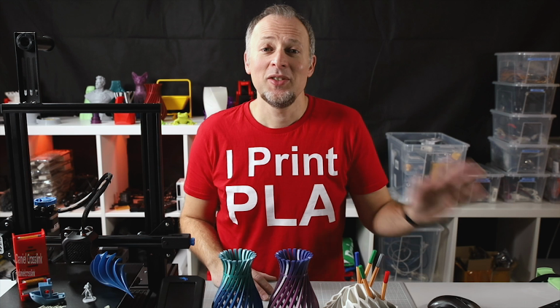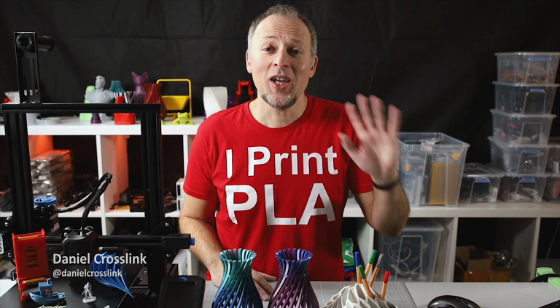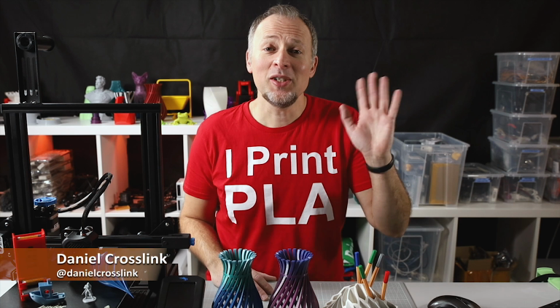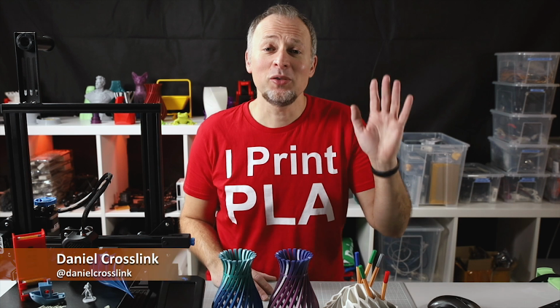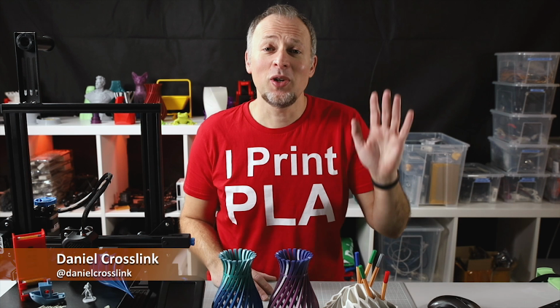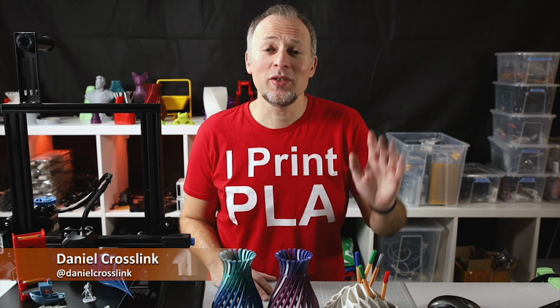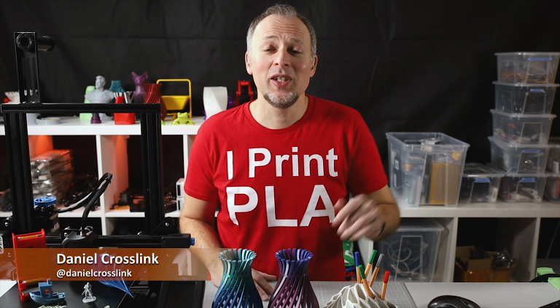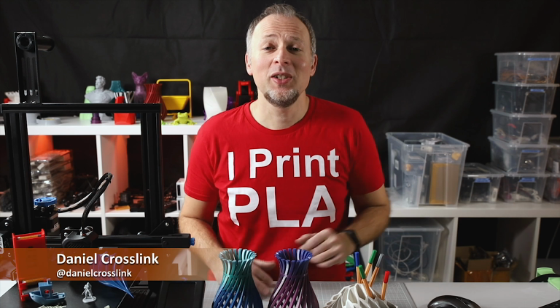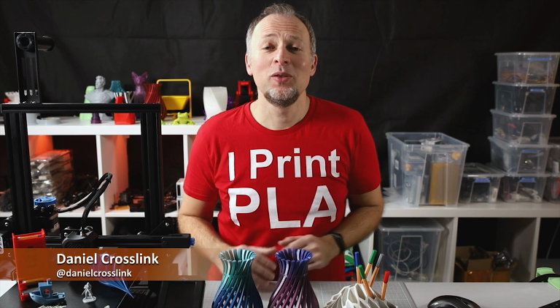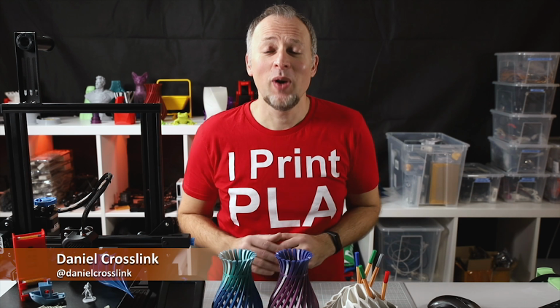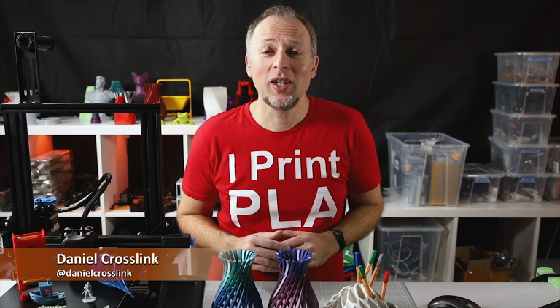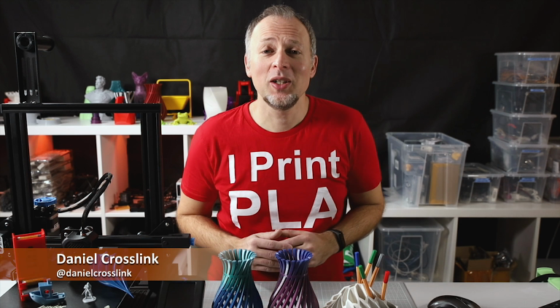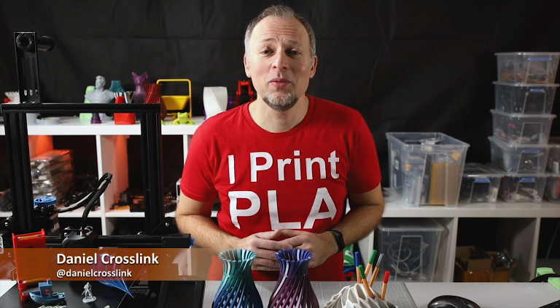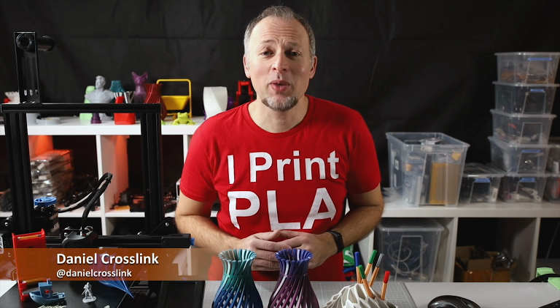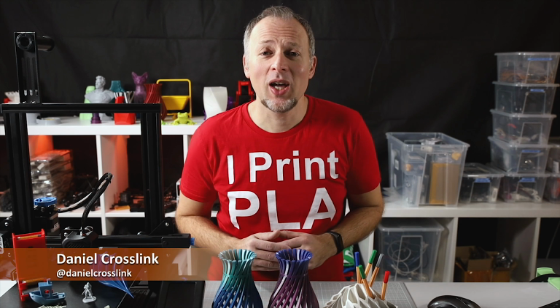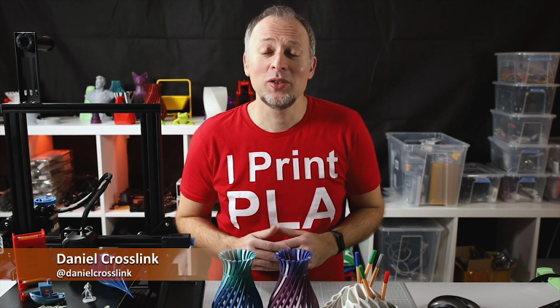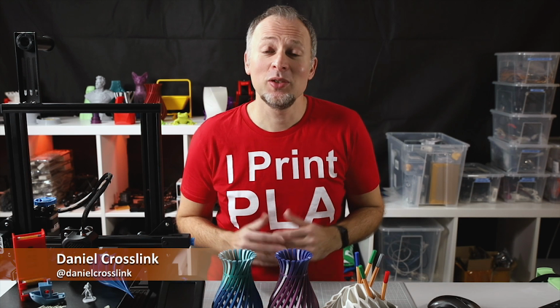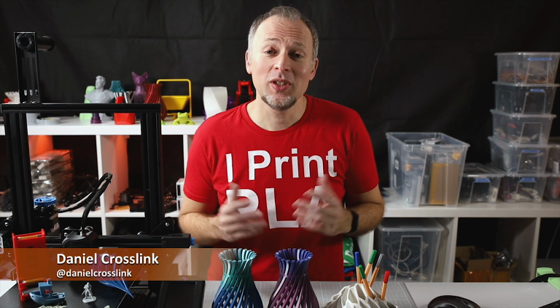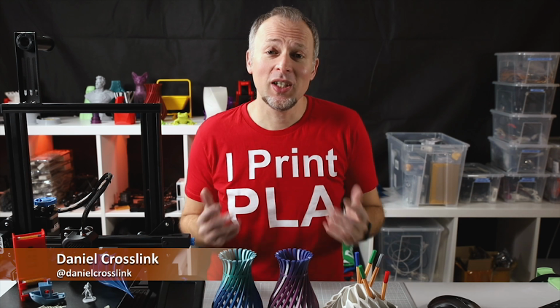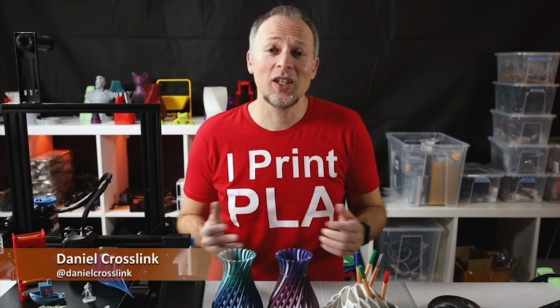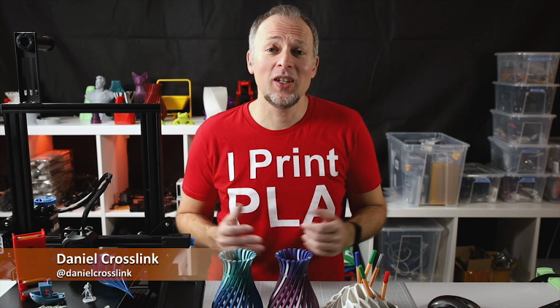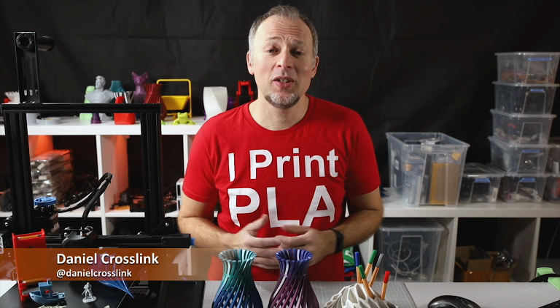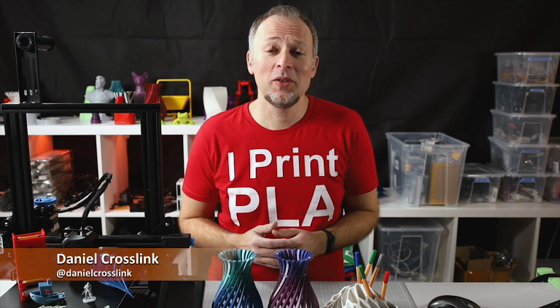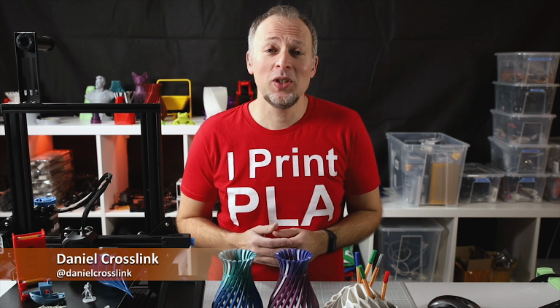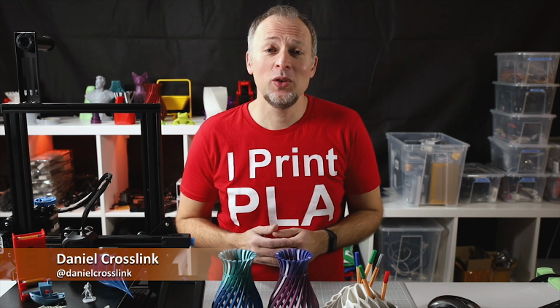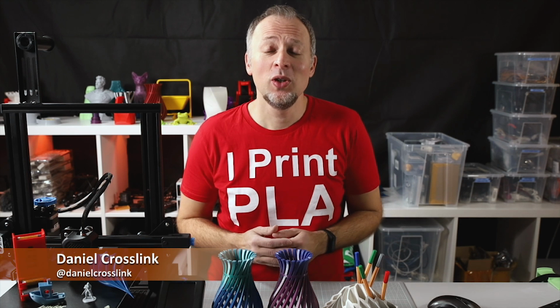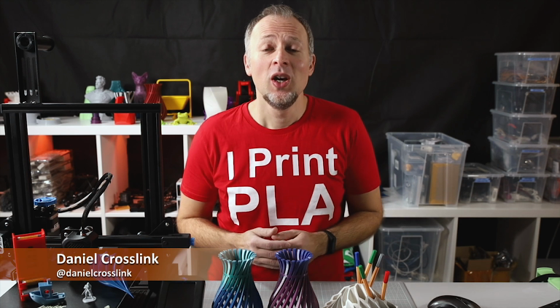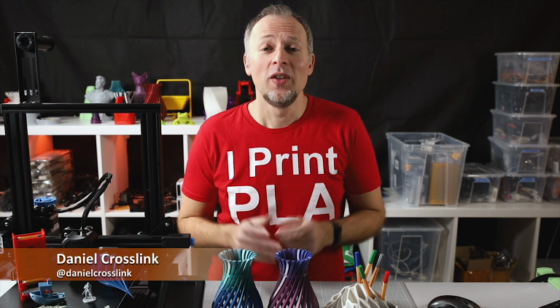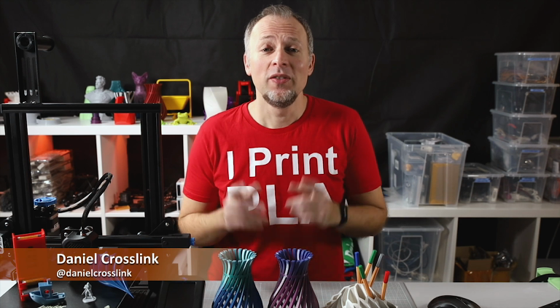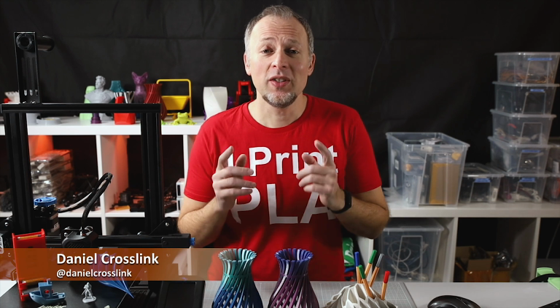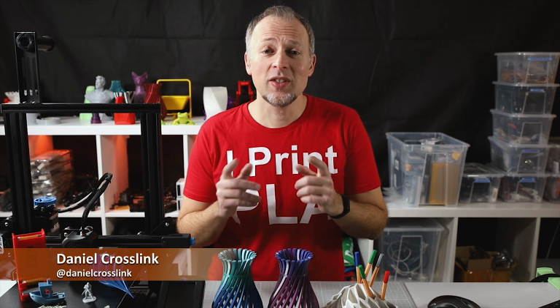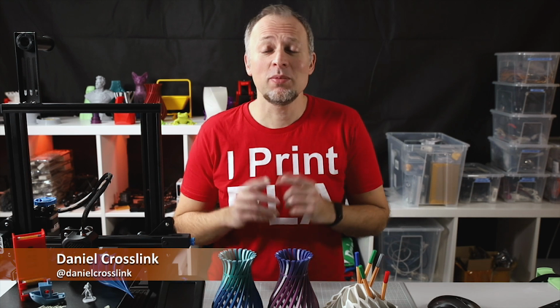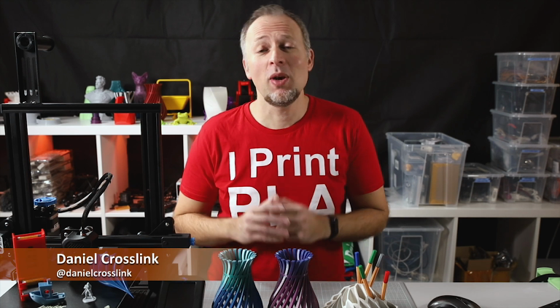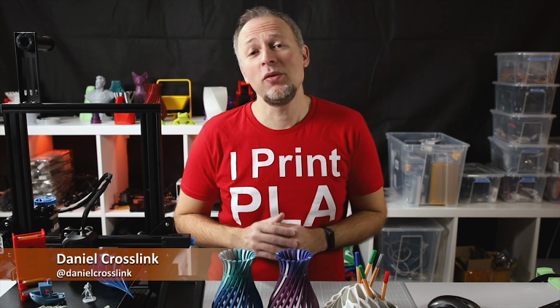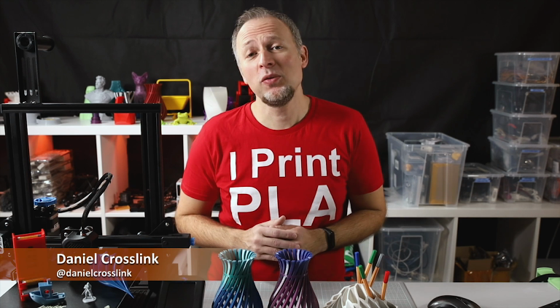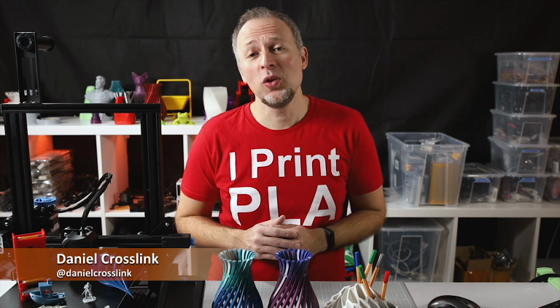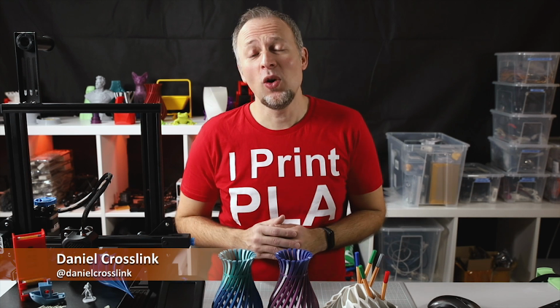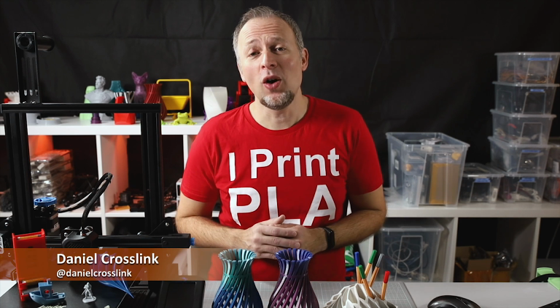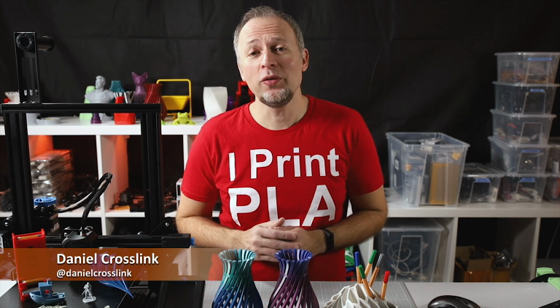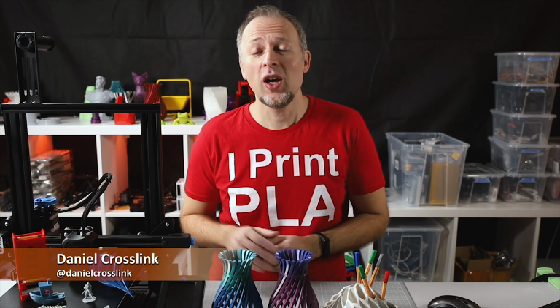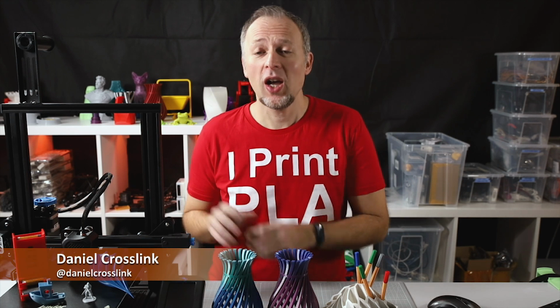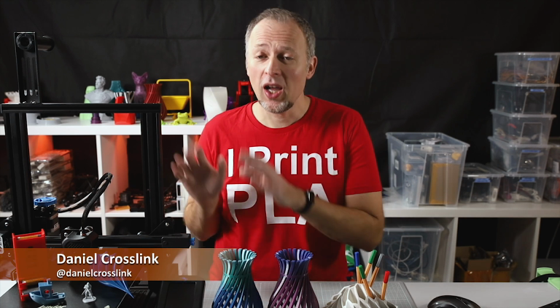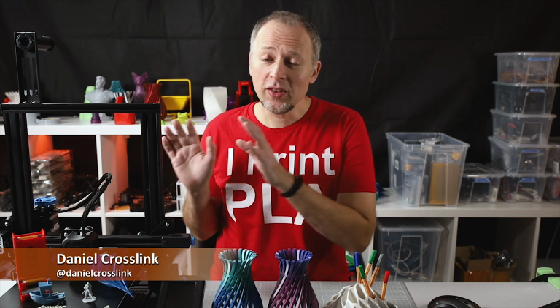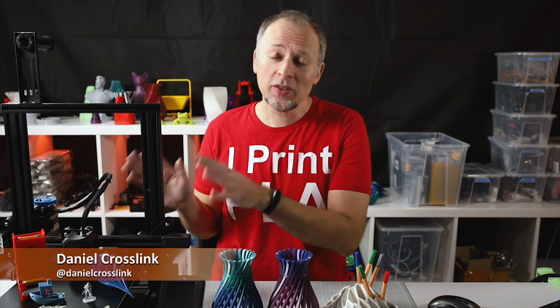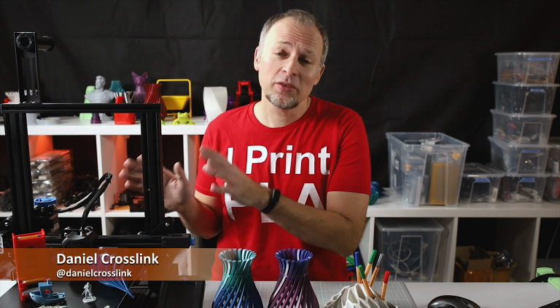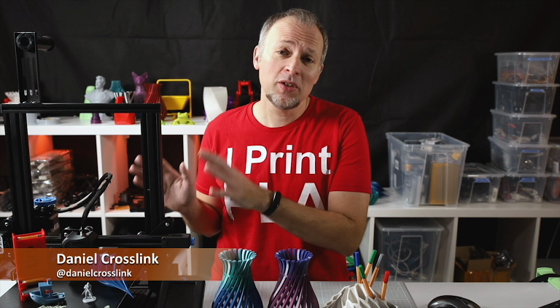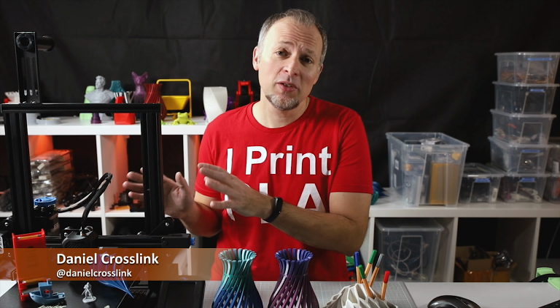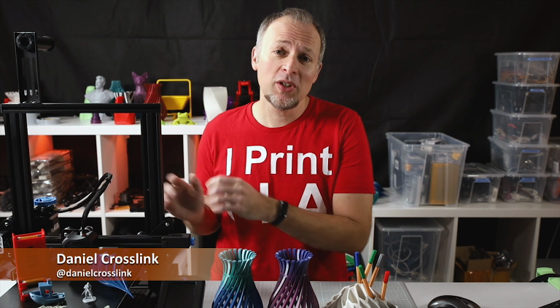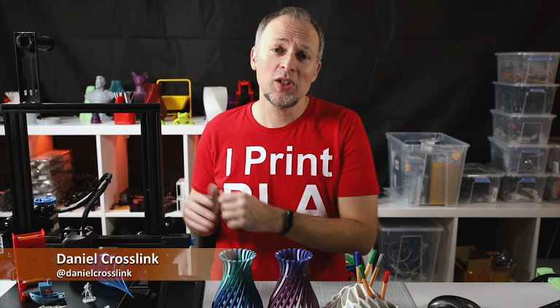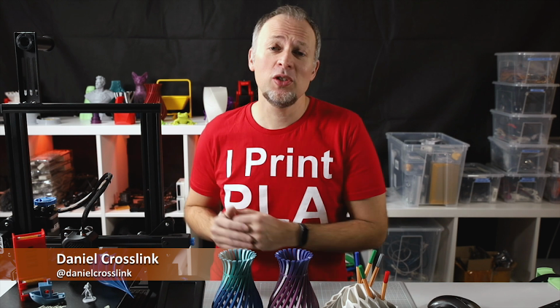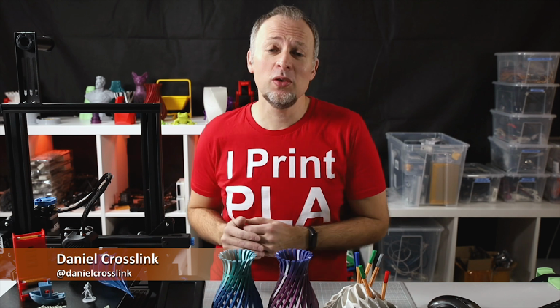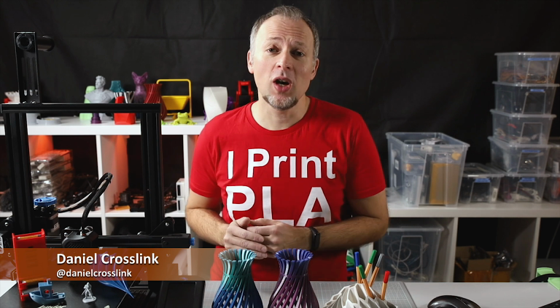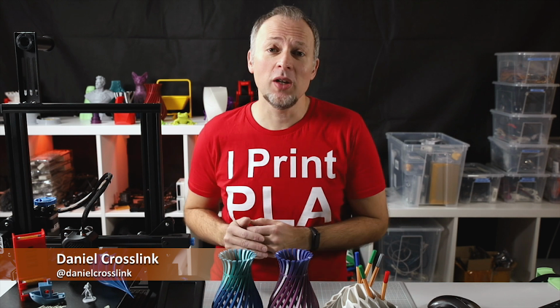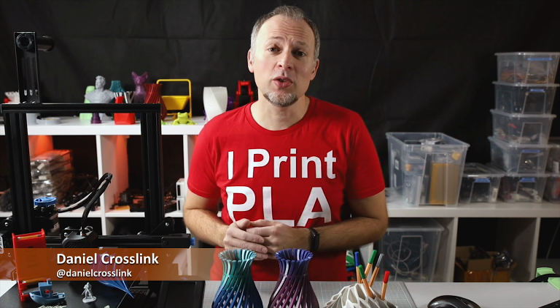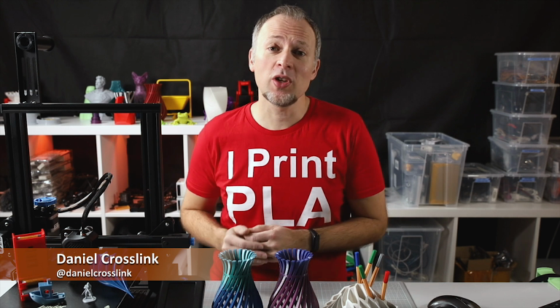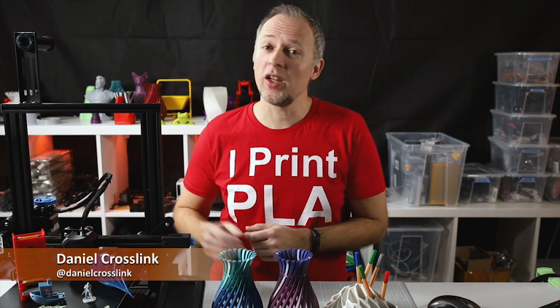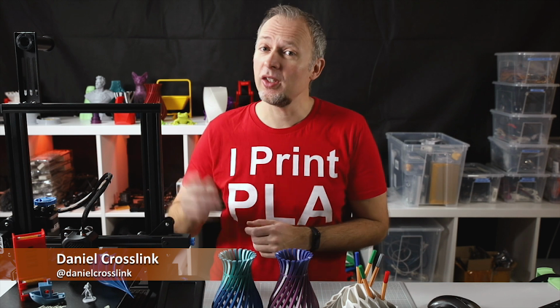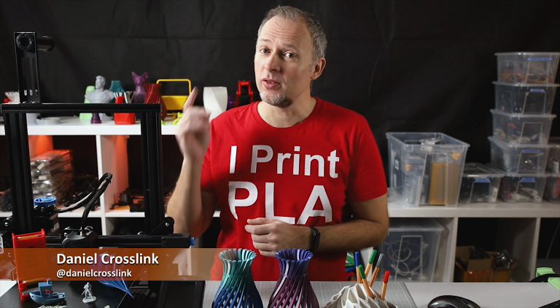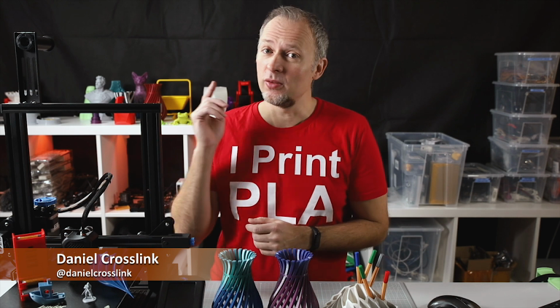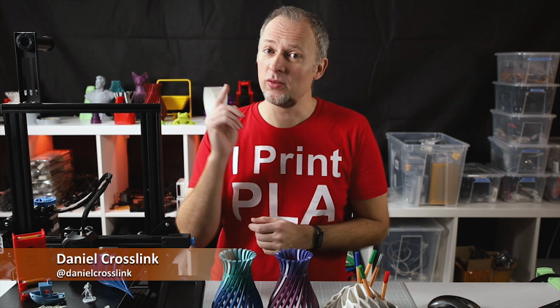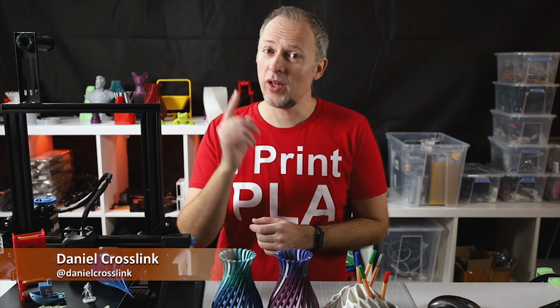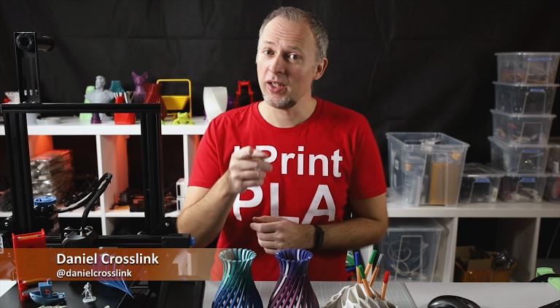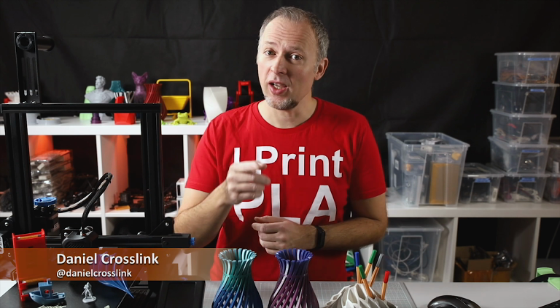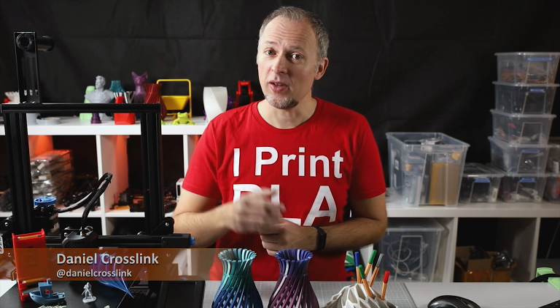Daniel Crosslink, welcome back to yet another video. This is my review of the Ender 3 V2 and we're starting right now.